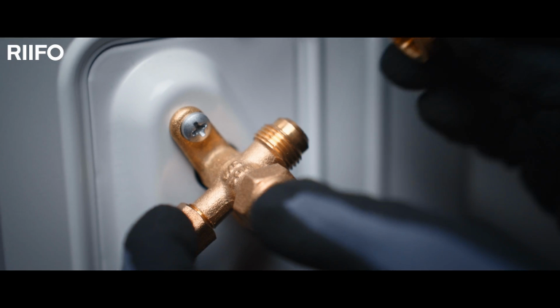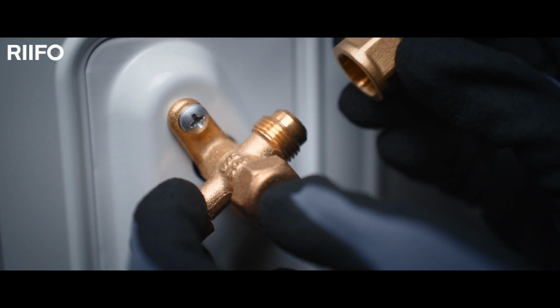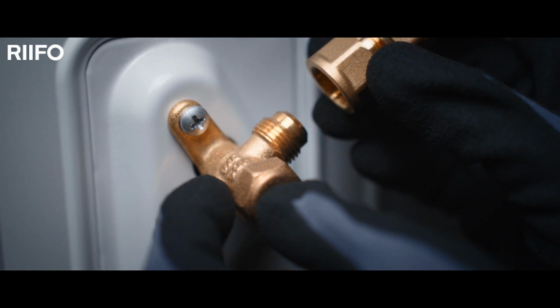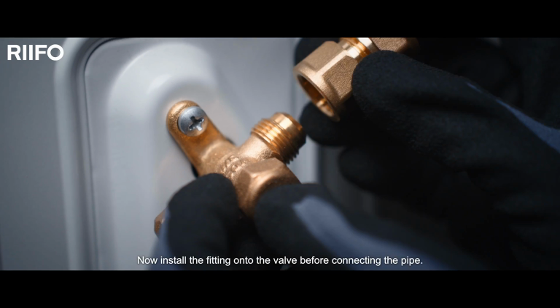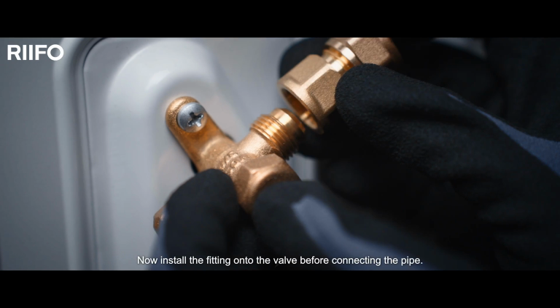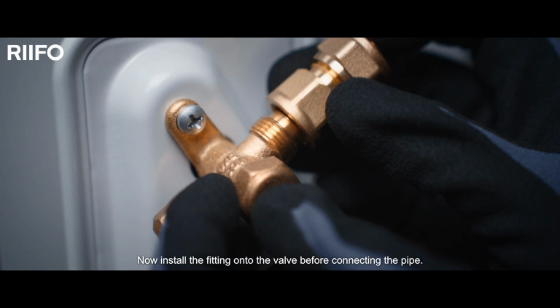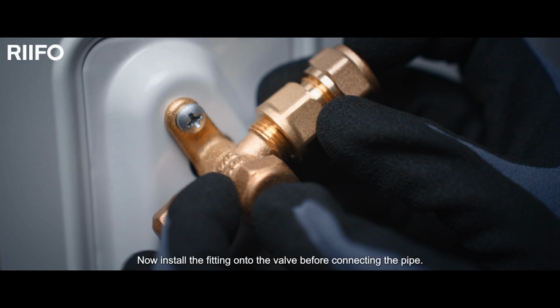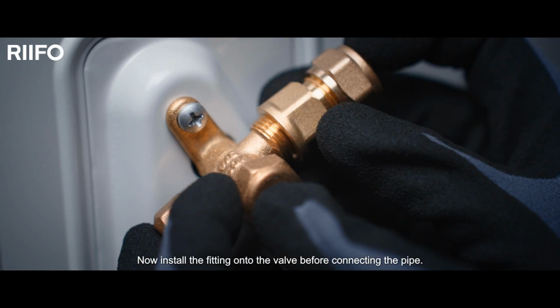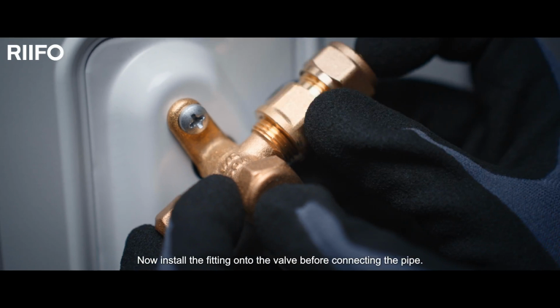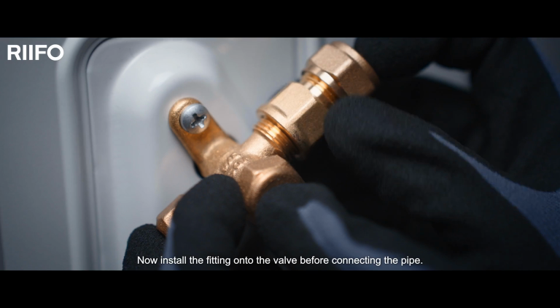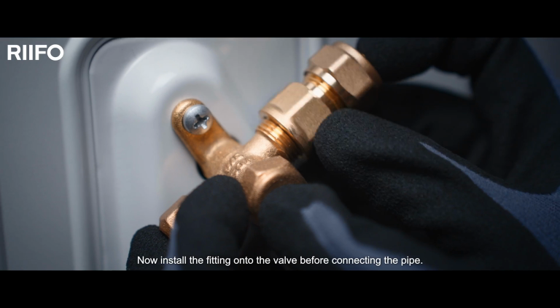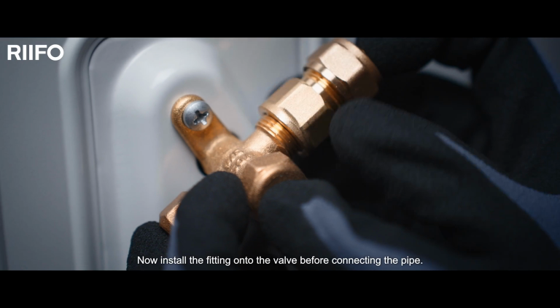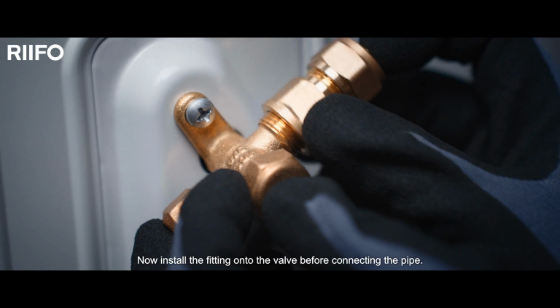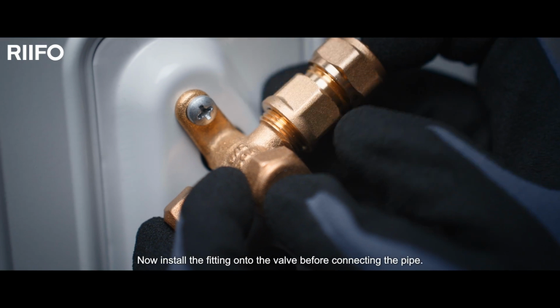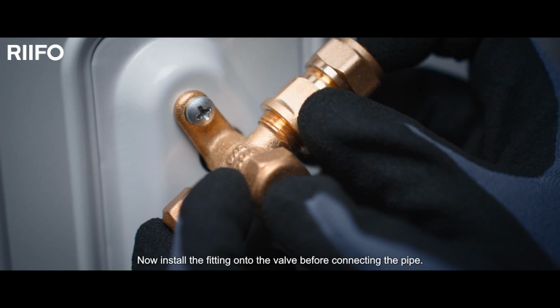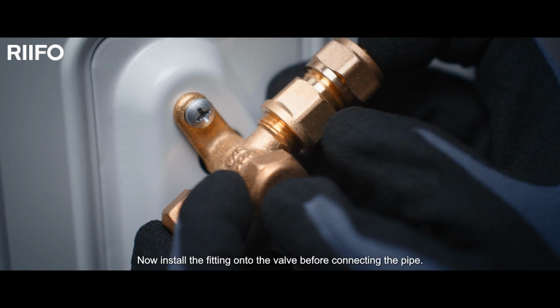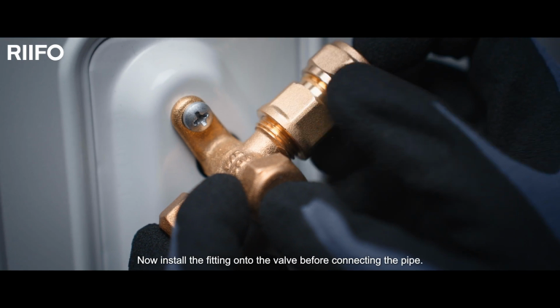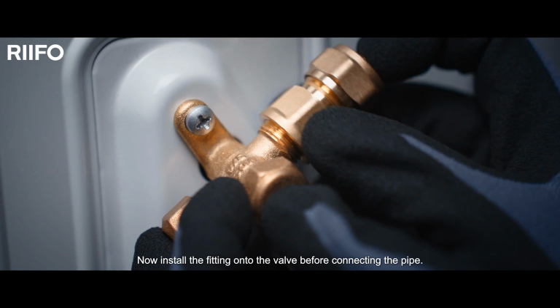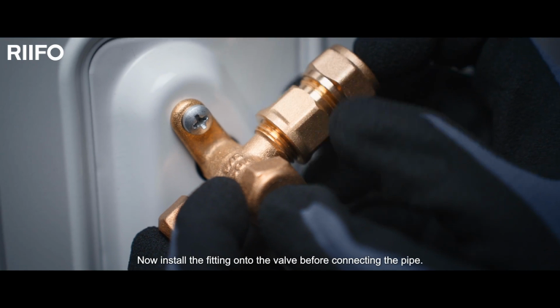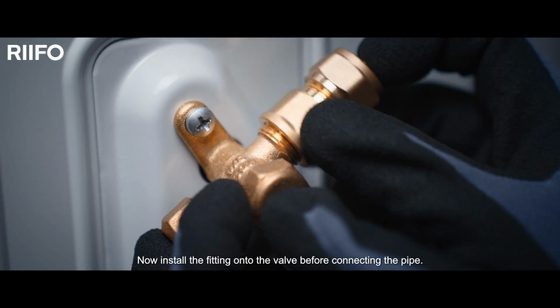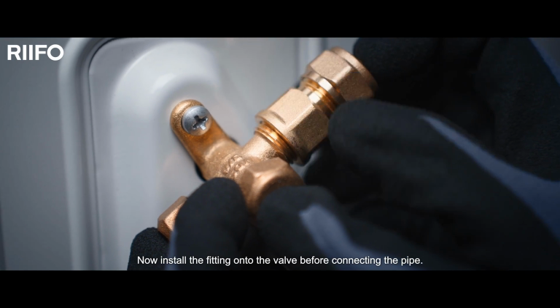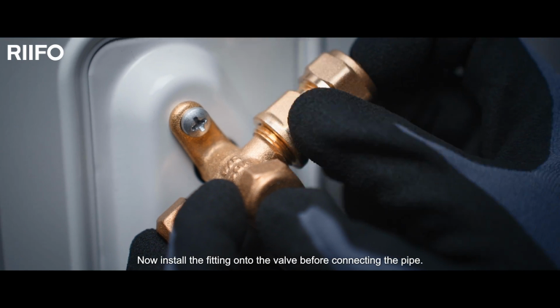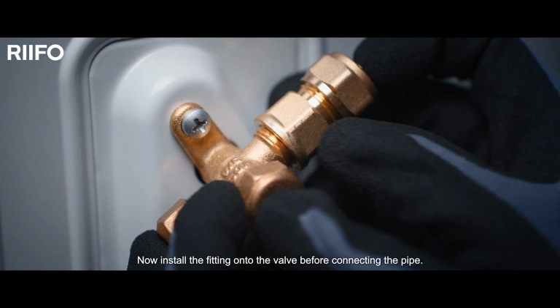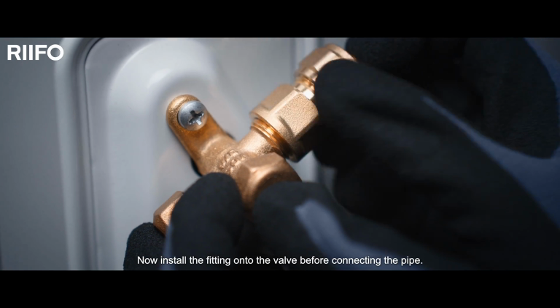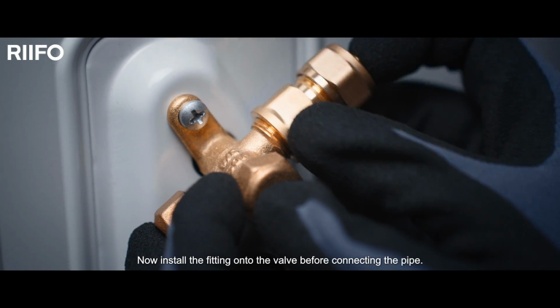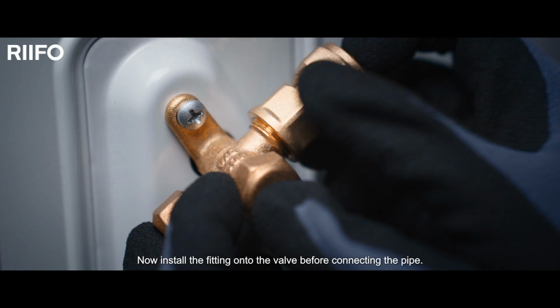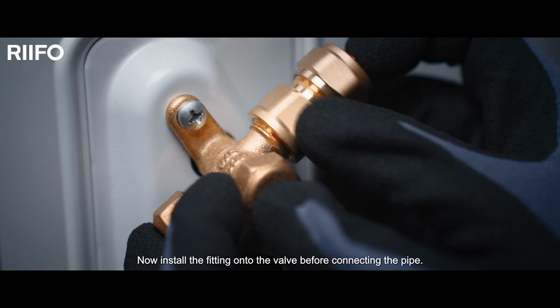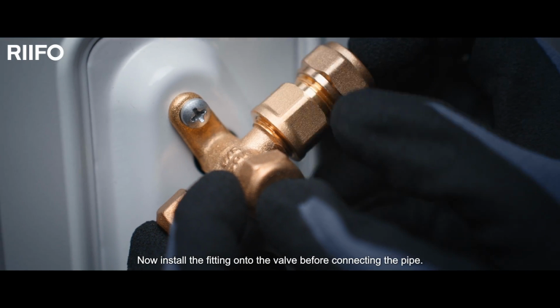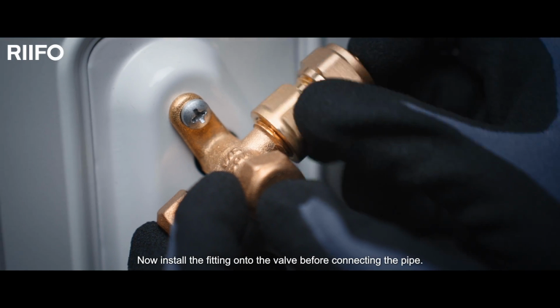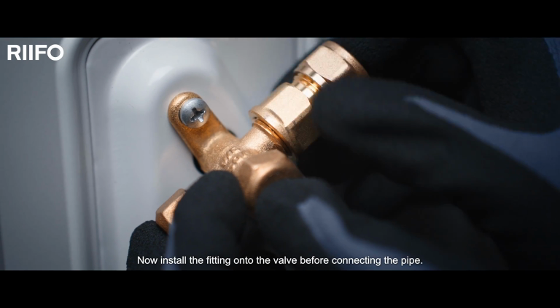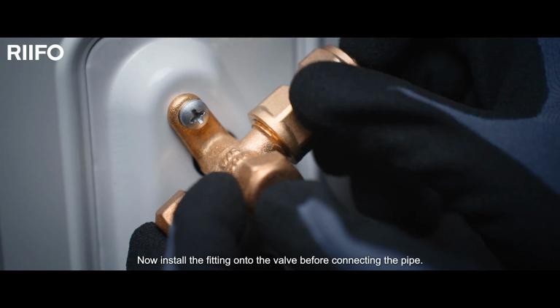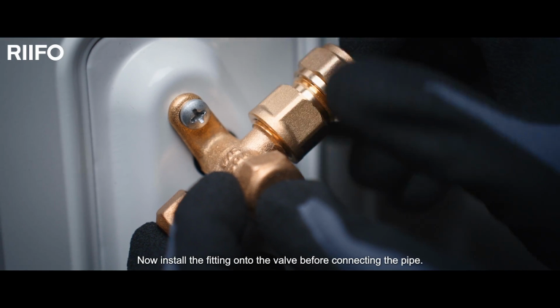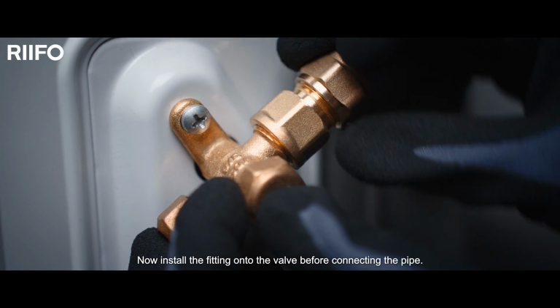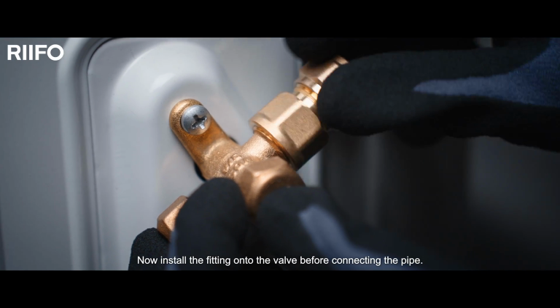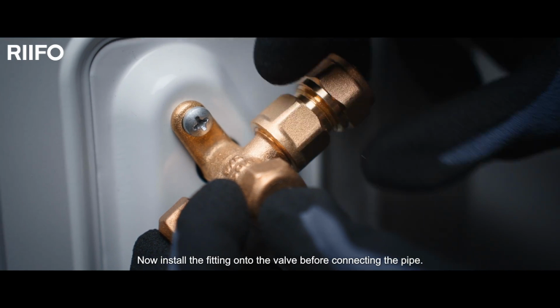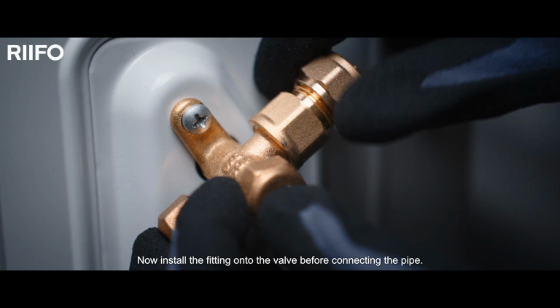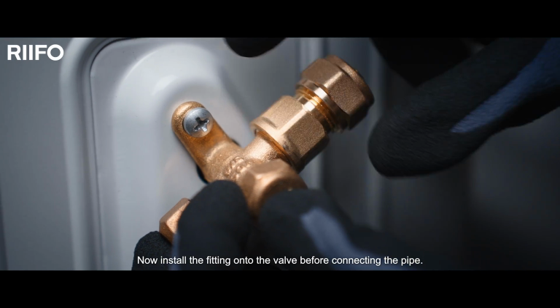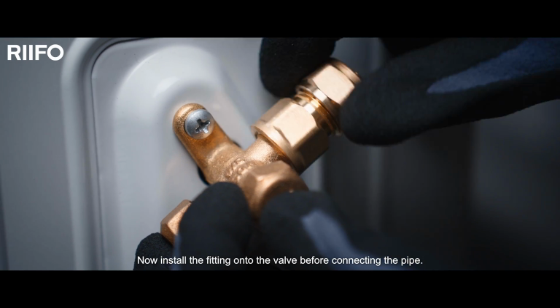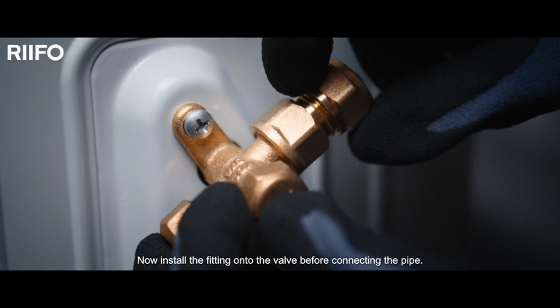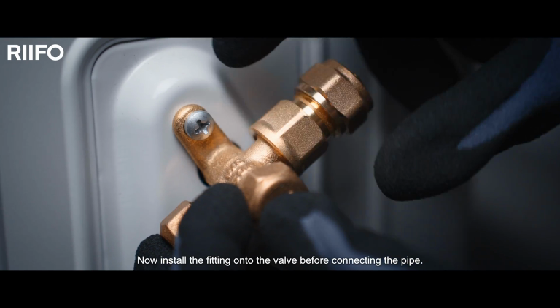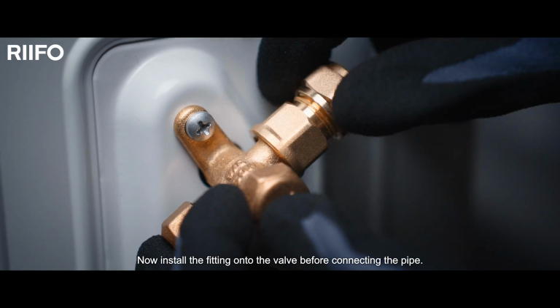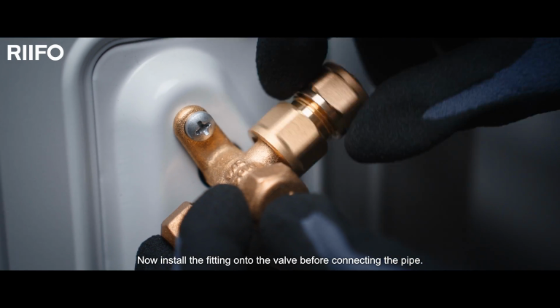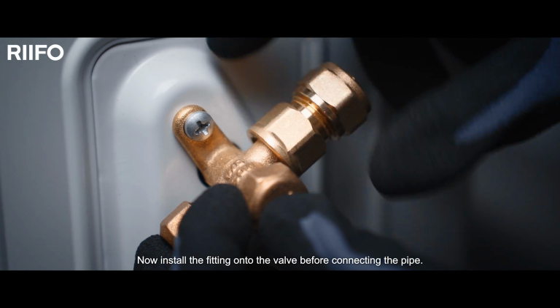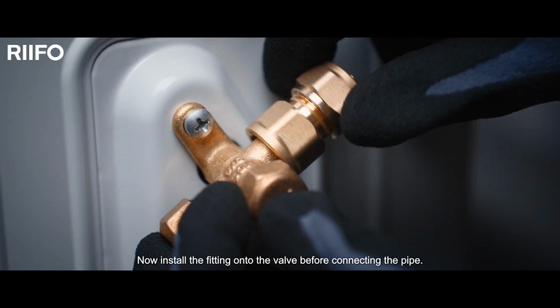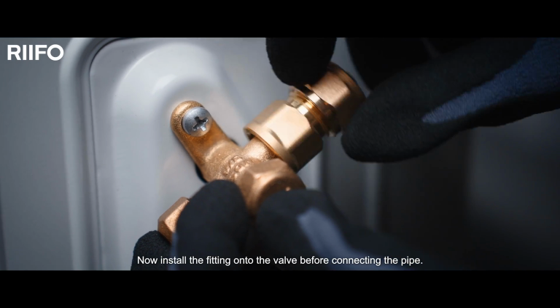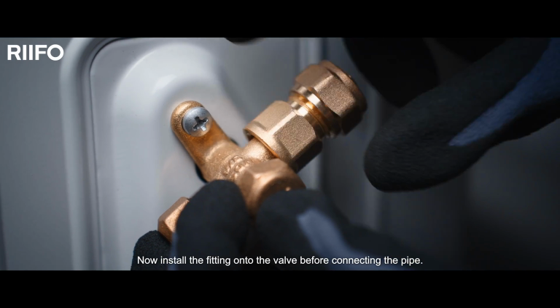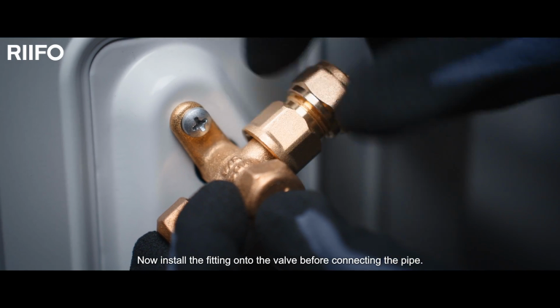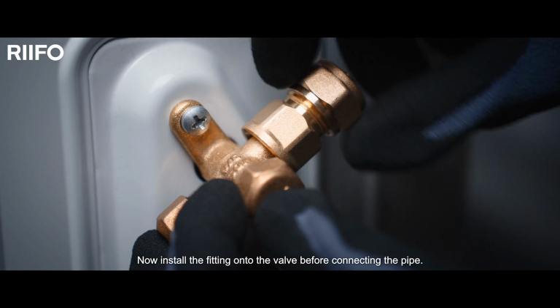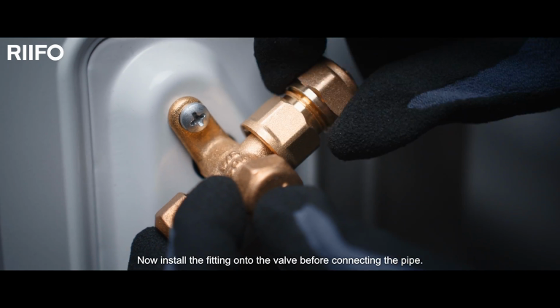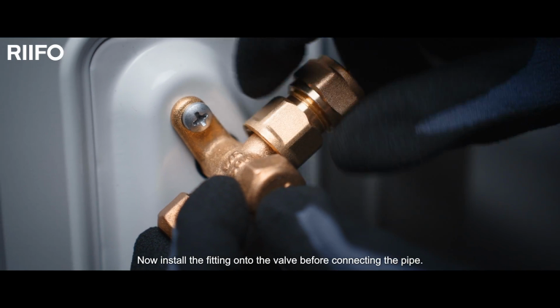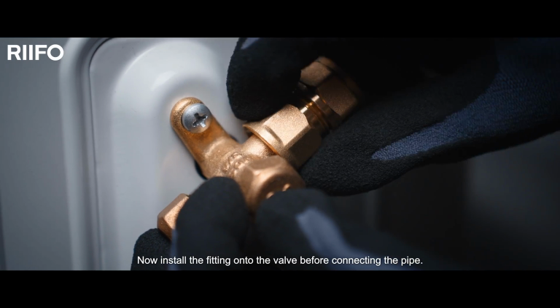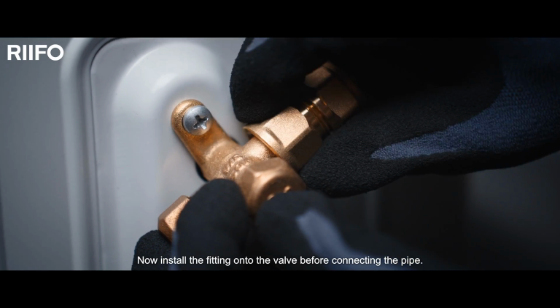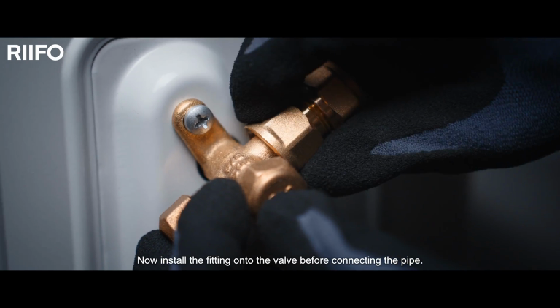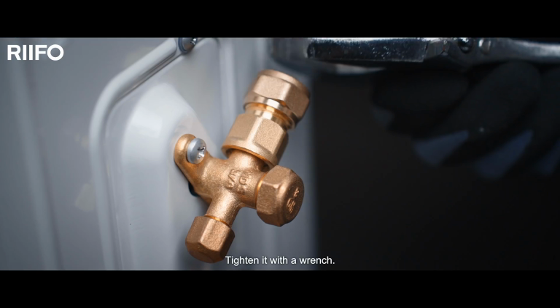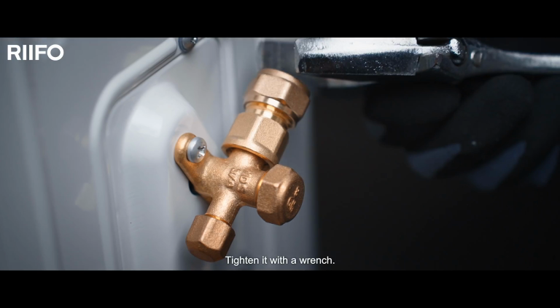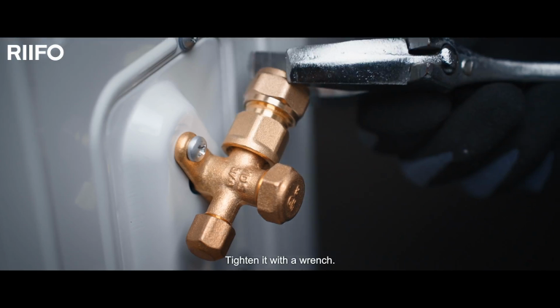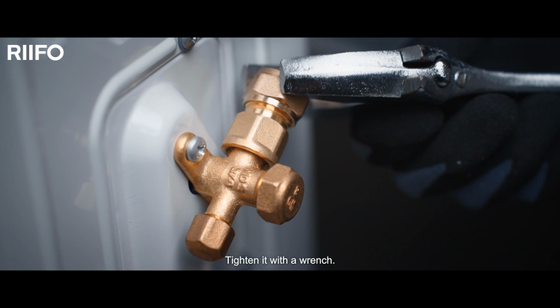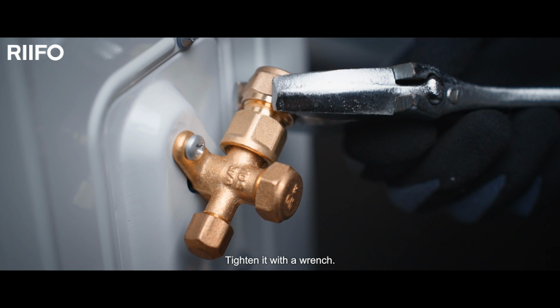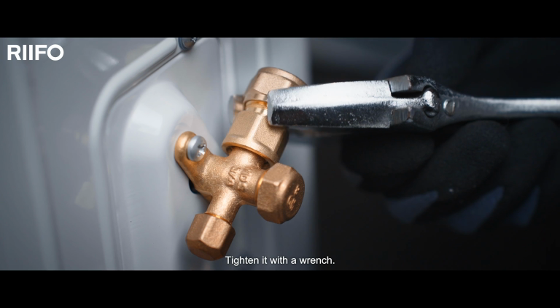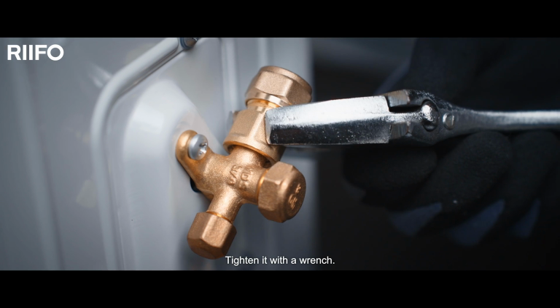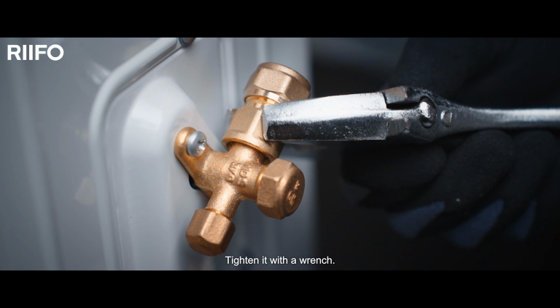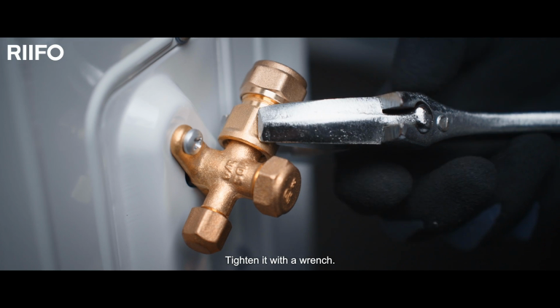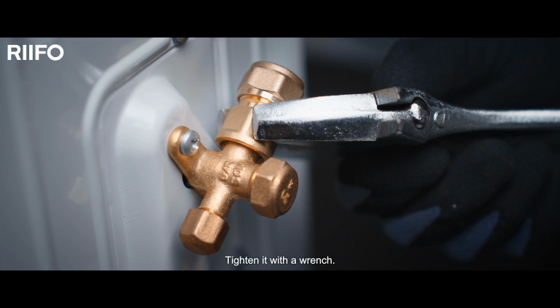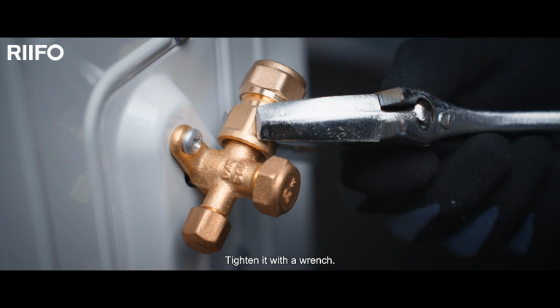Now install the fitting onto the valve before connecting the pipe, and tighten it with a wrench.